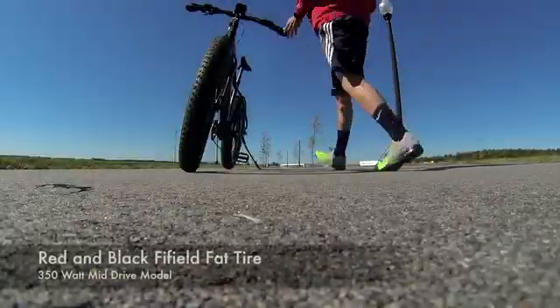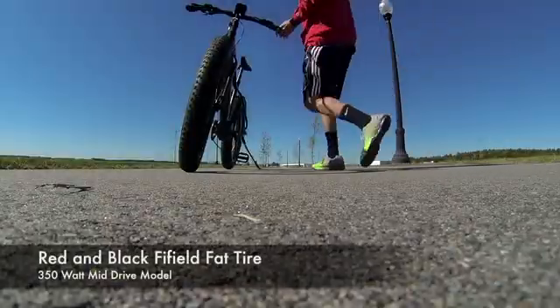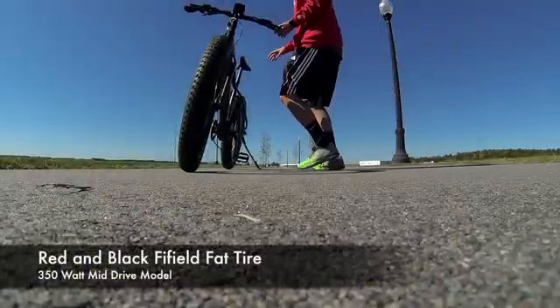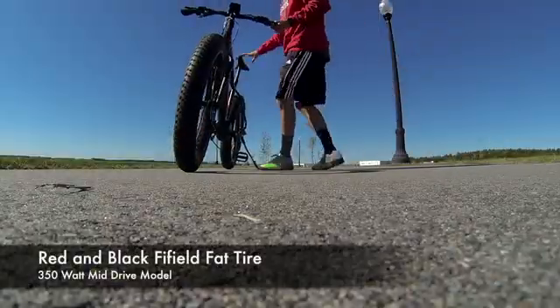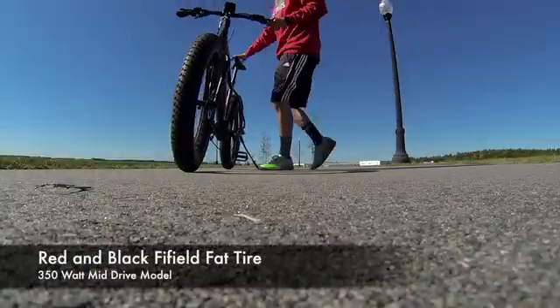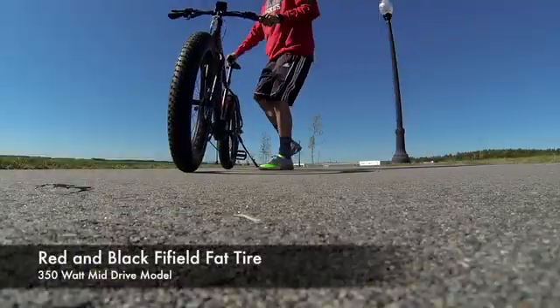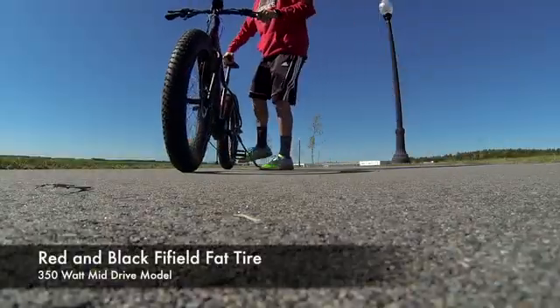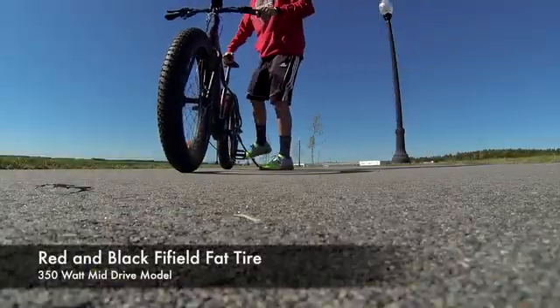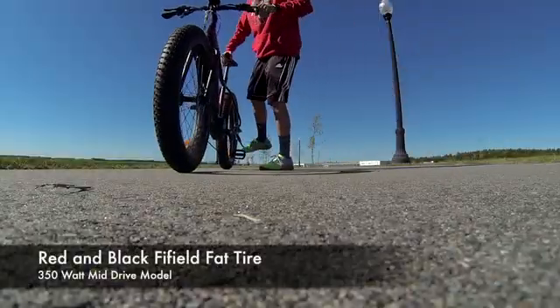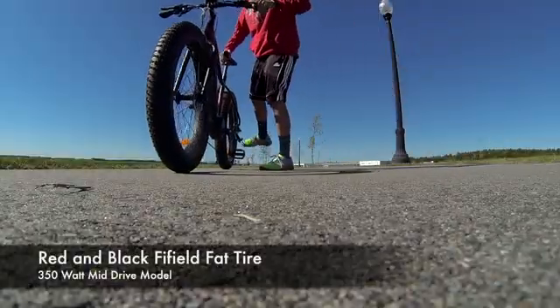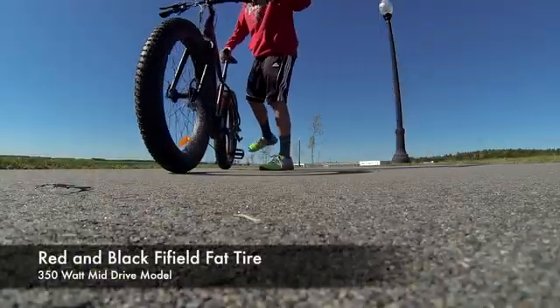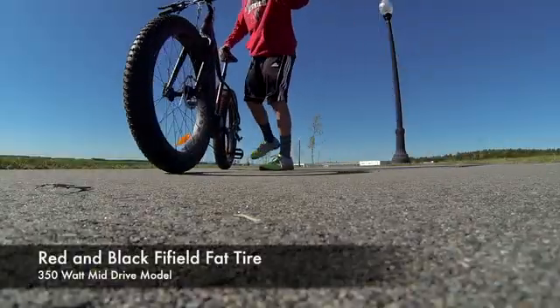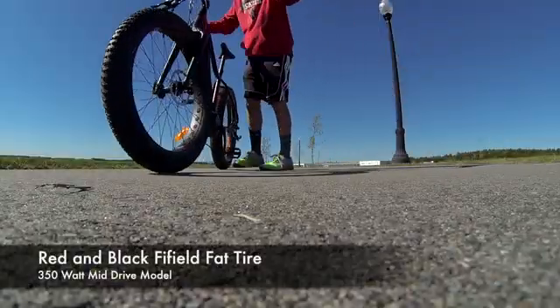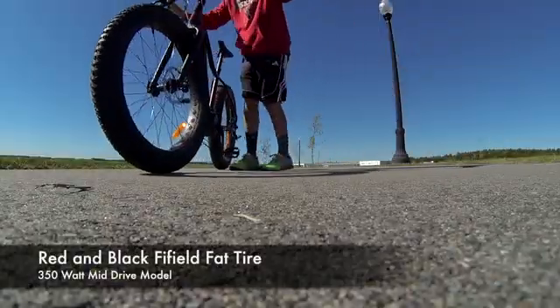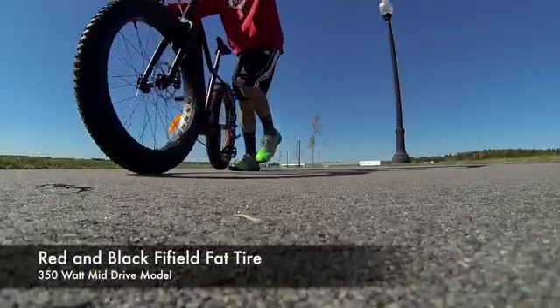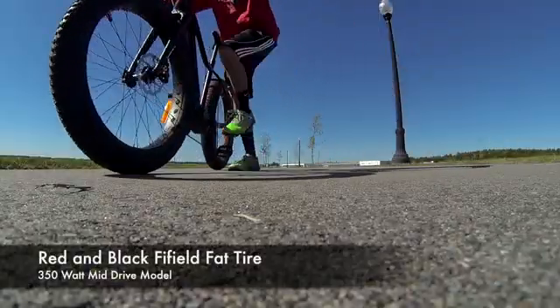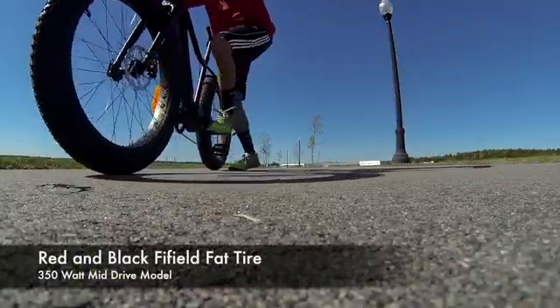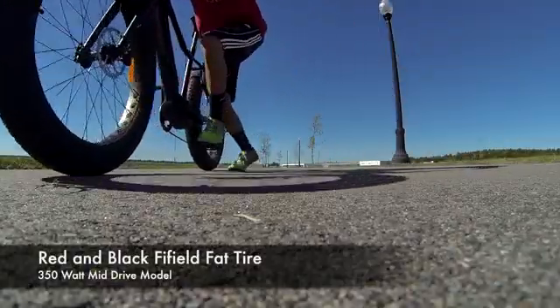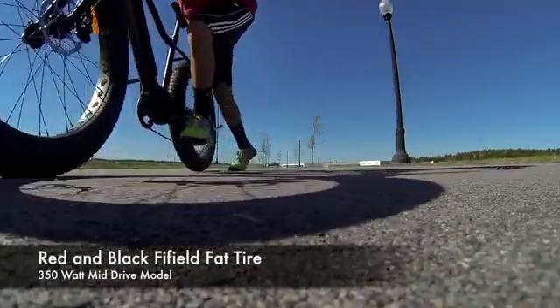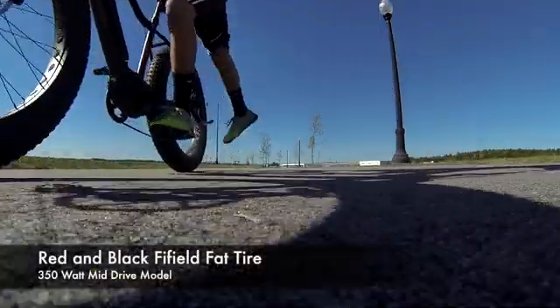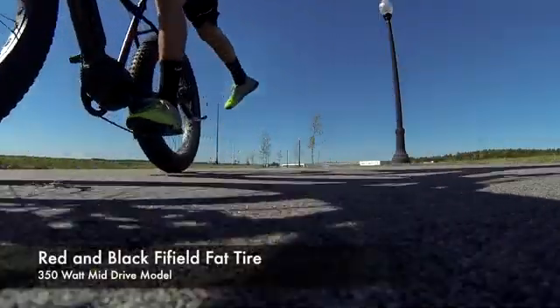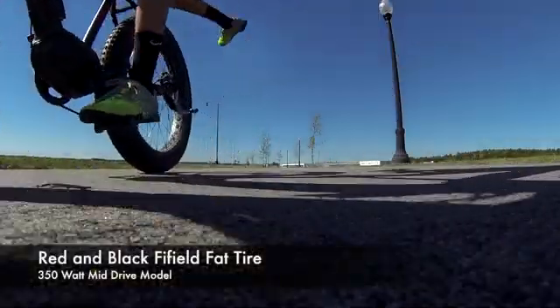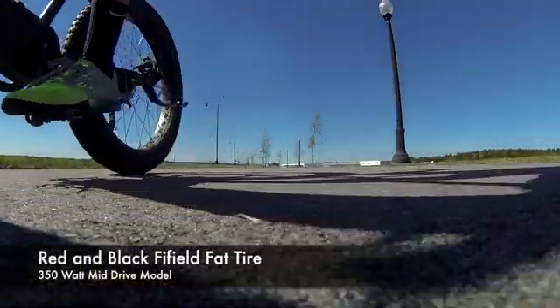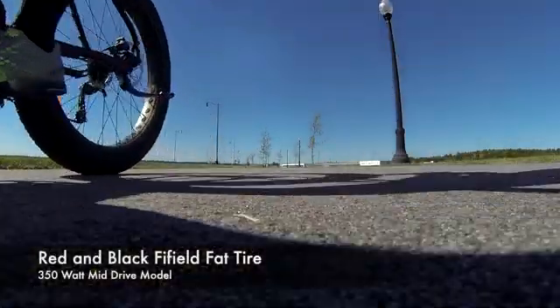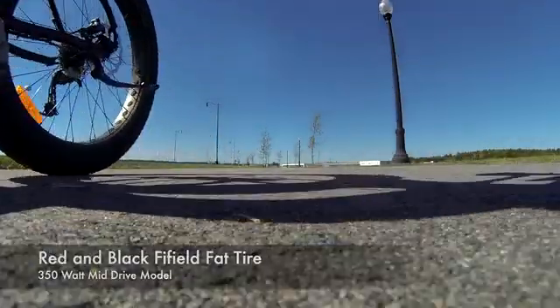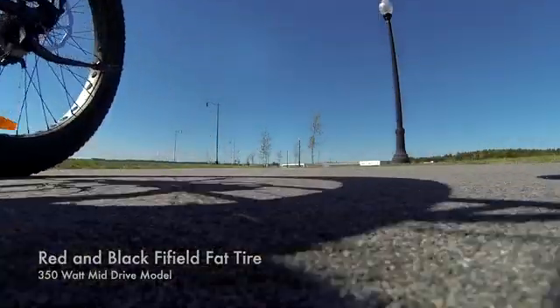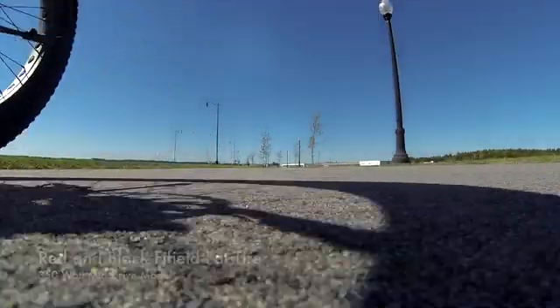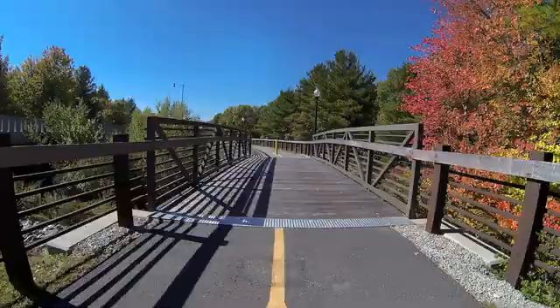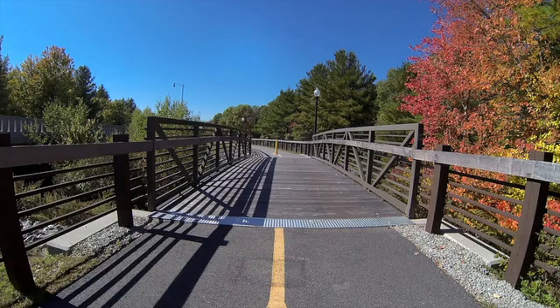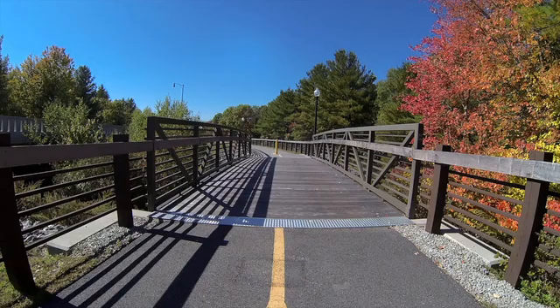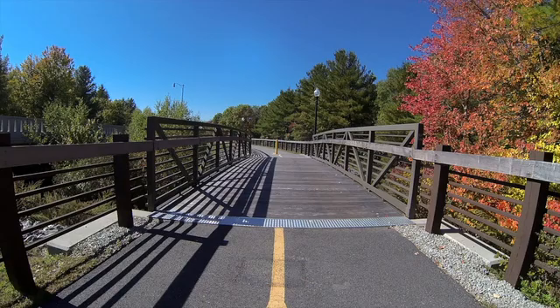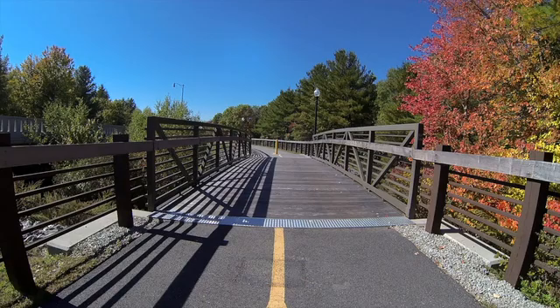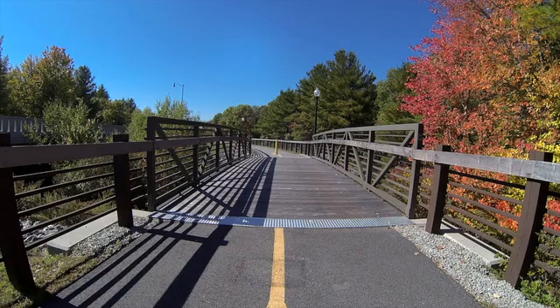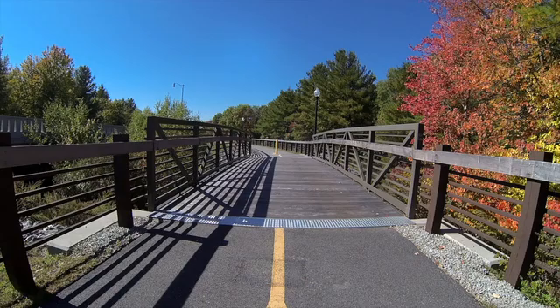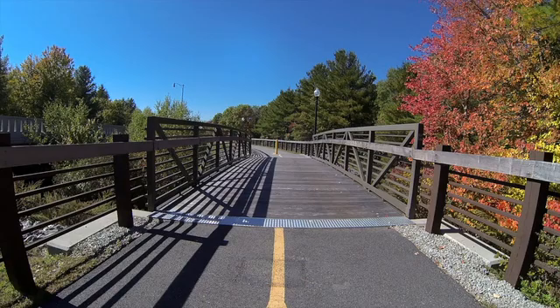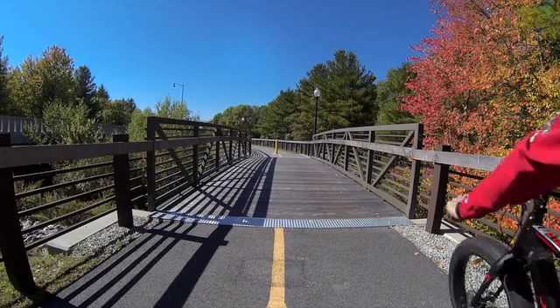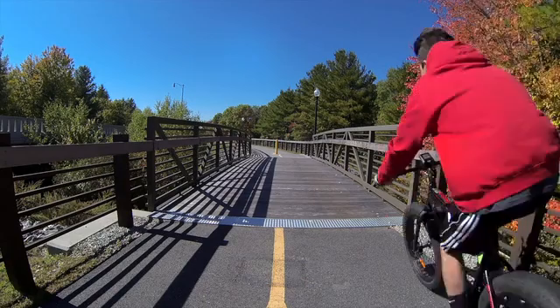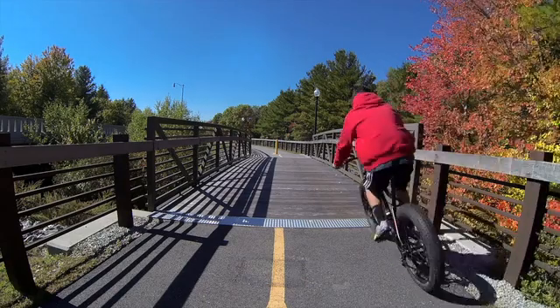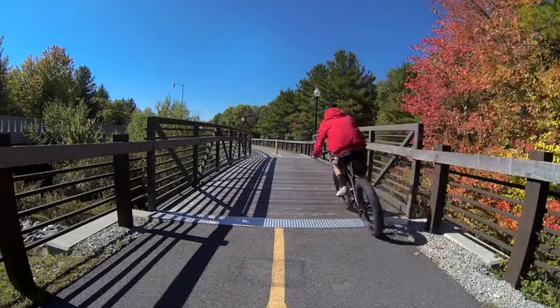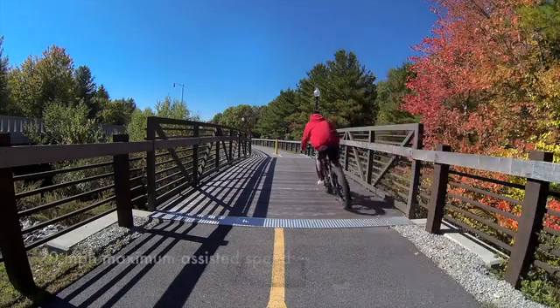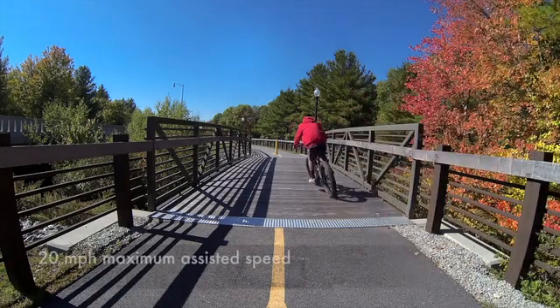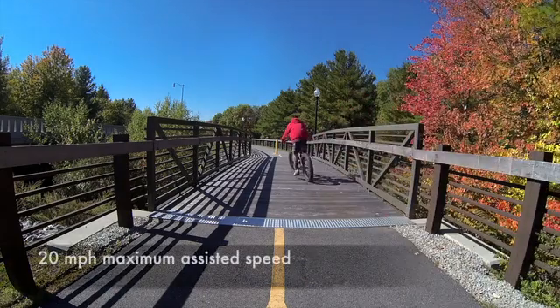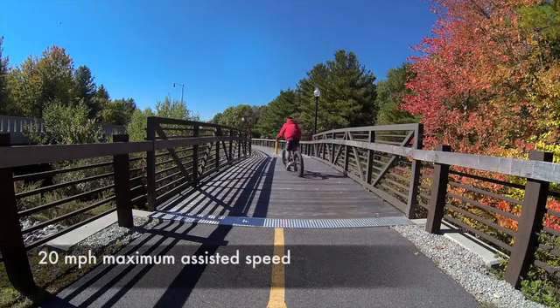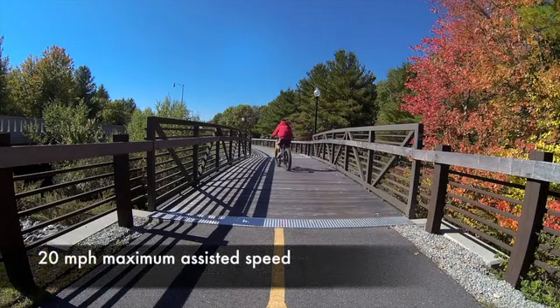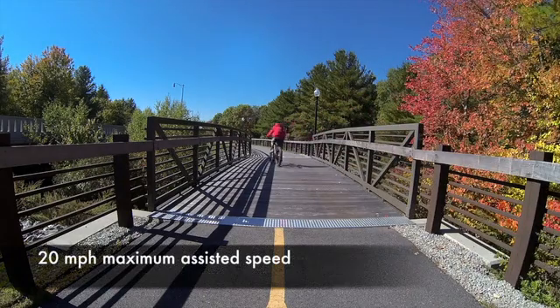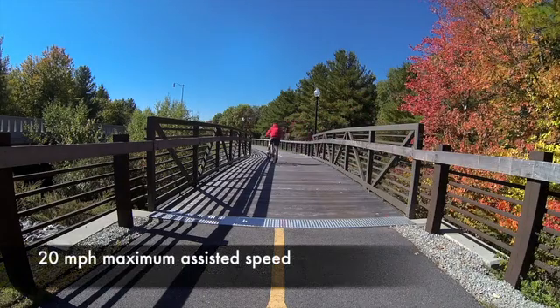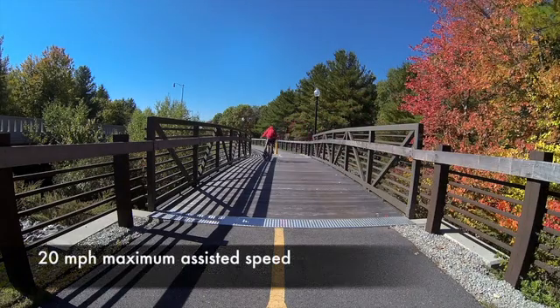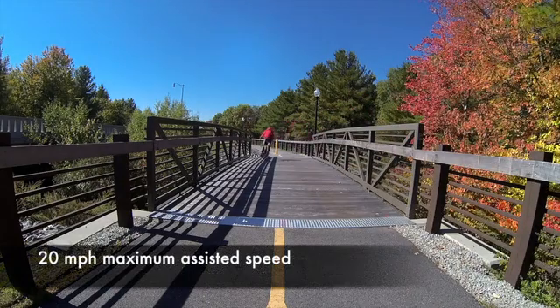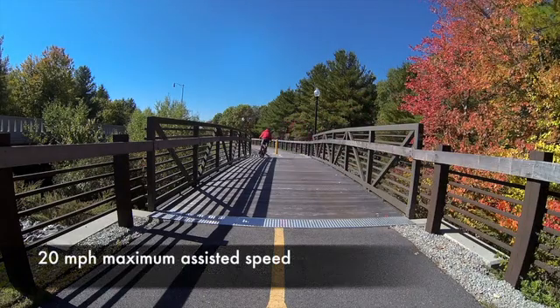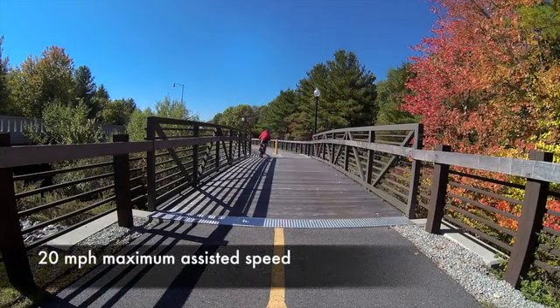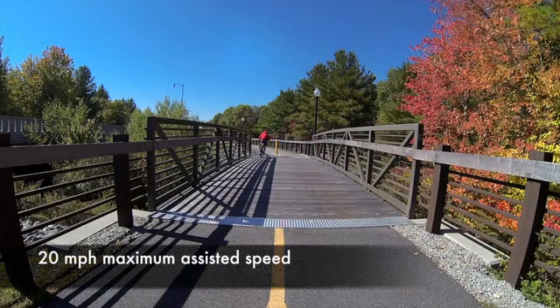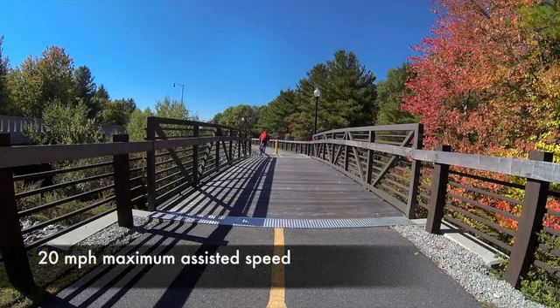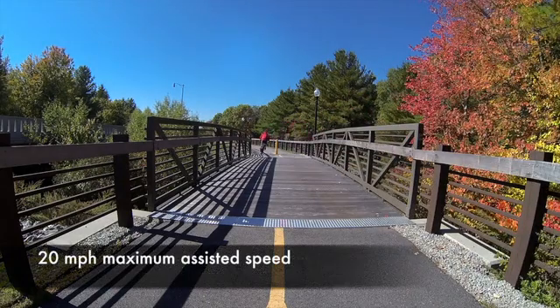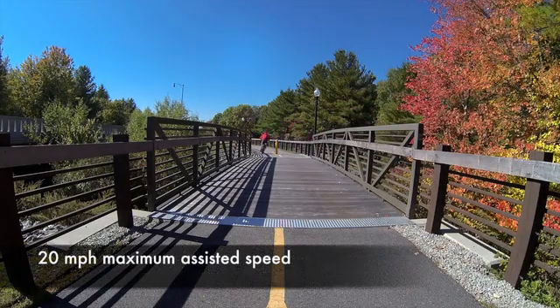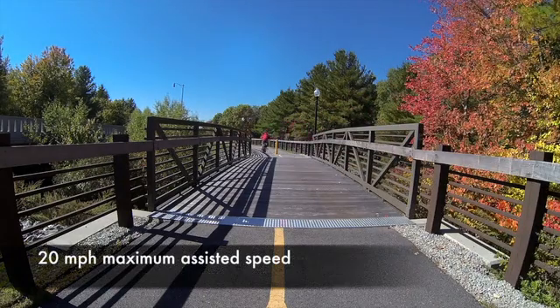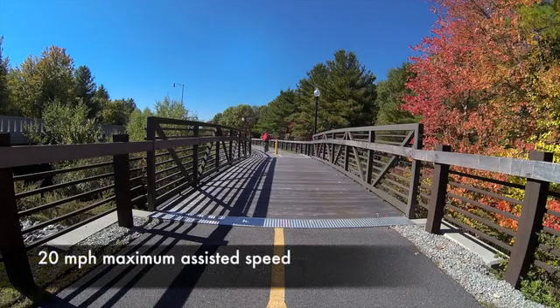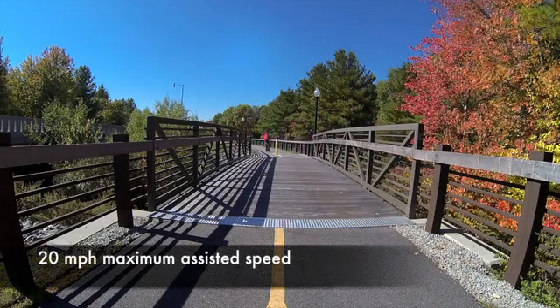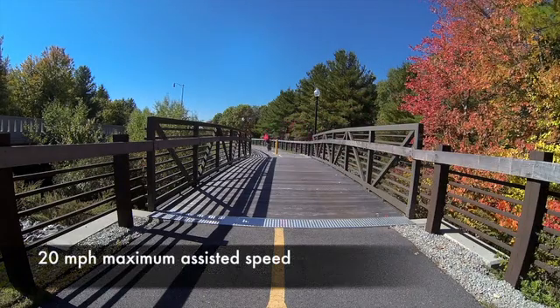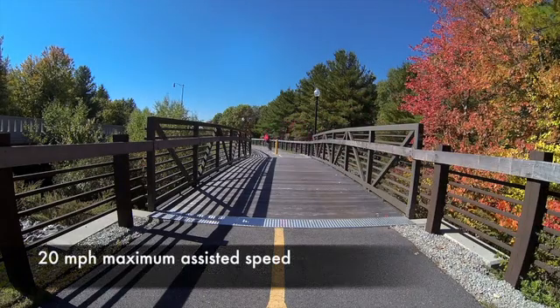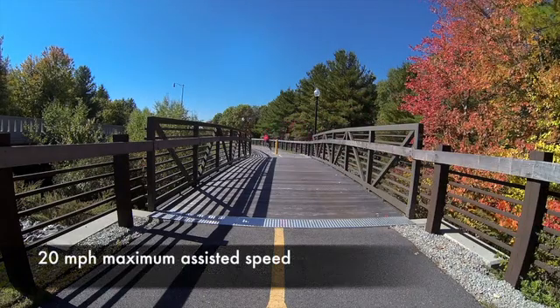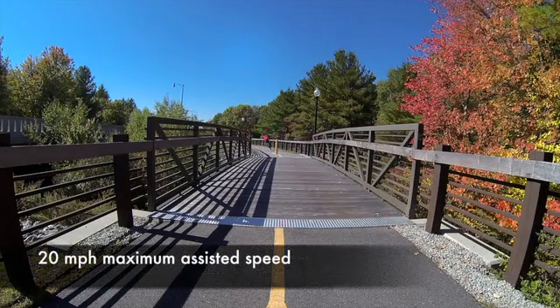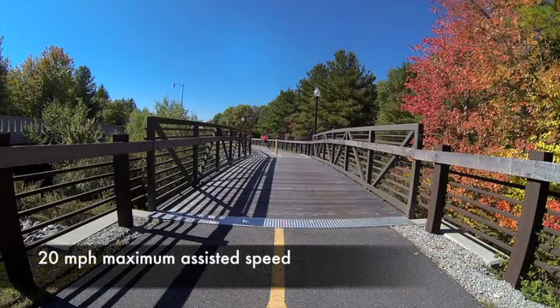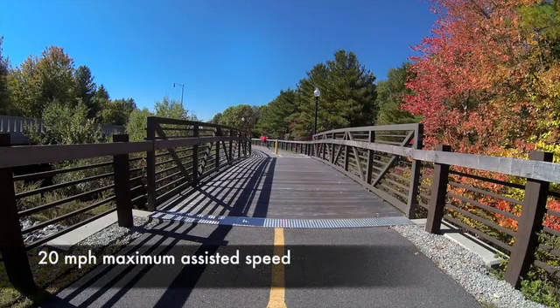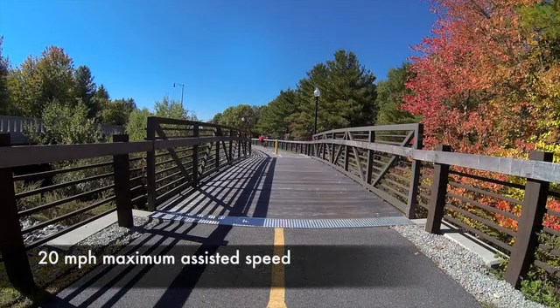The Rogue Wave's fat tires mean that it's suitable to ride on the road, on trails, on sand, snow, and mud.